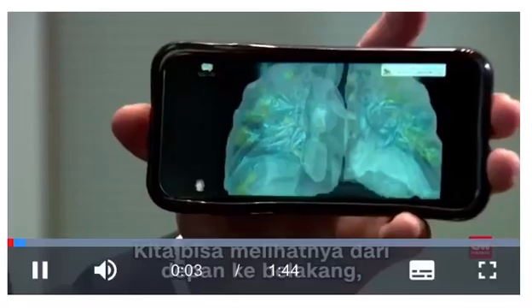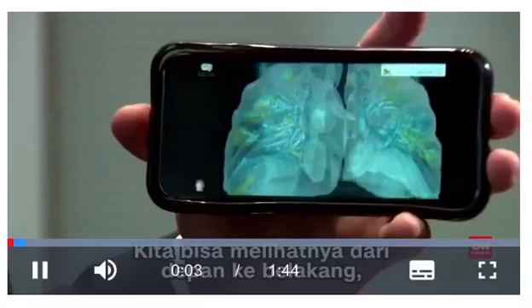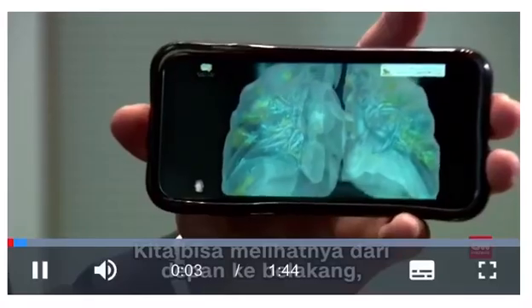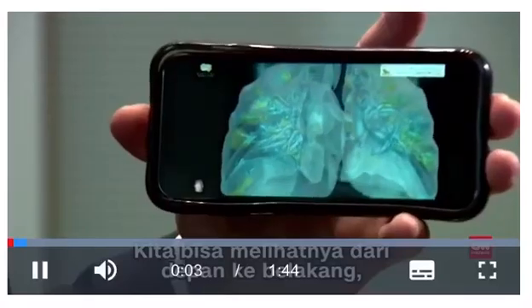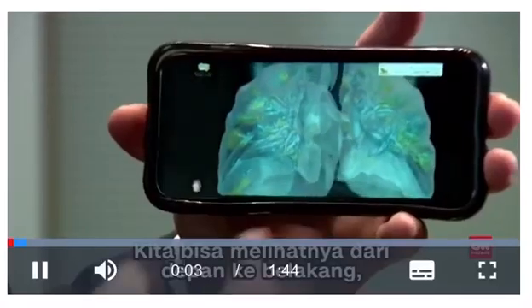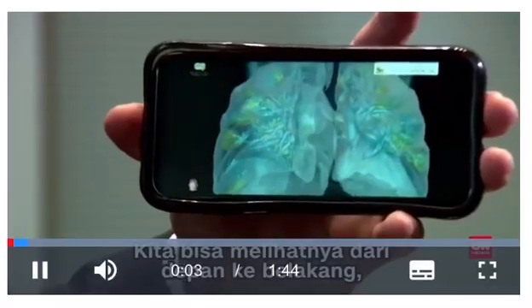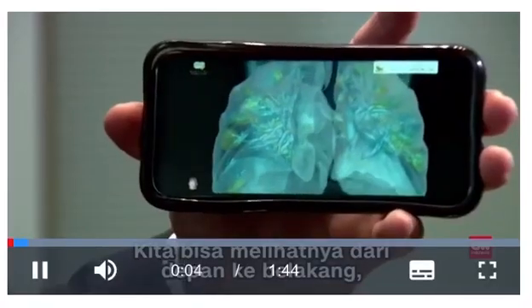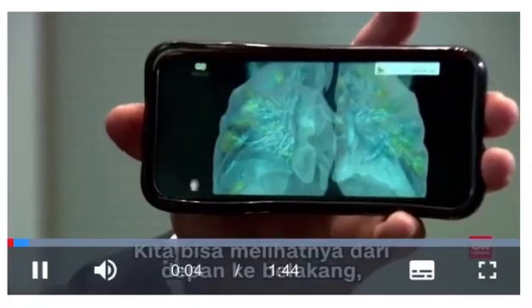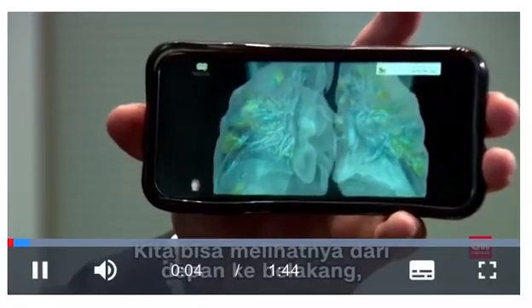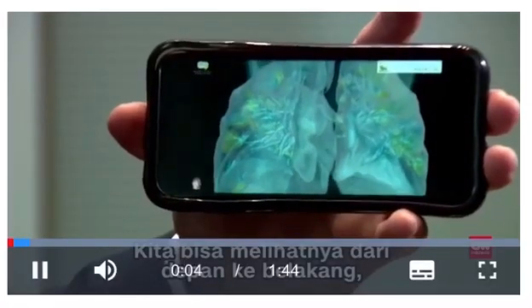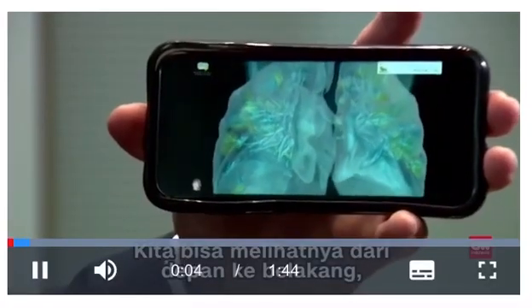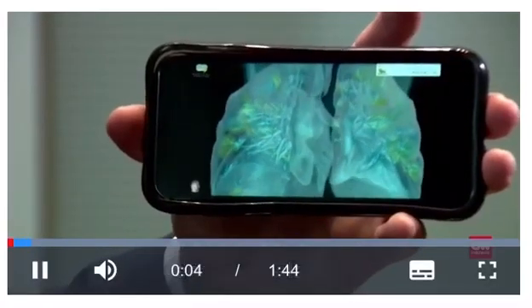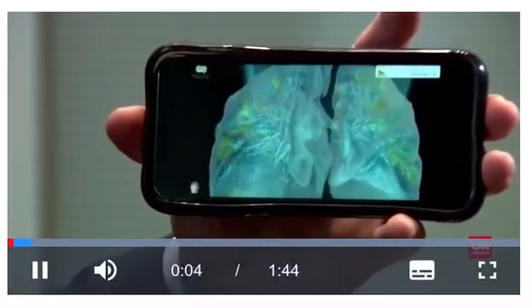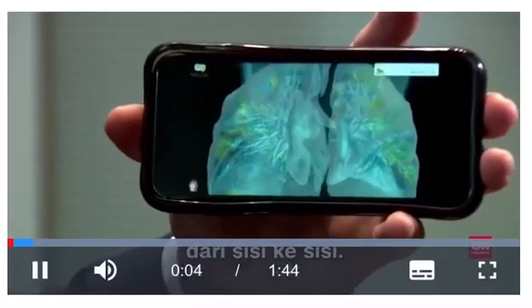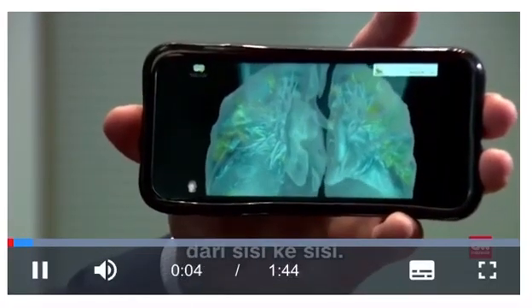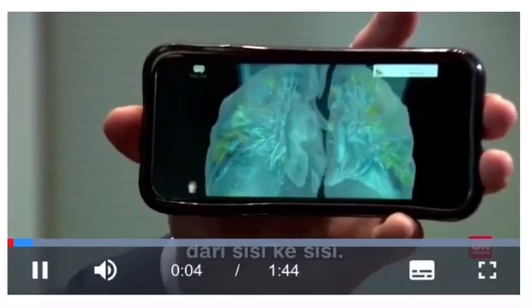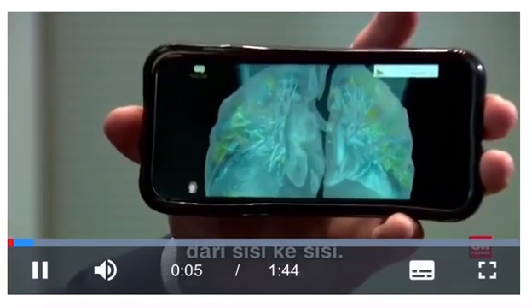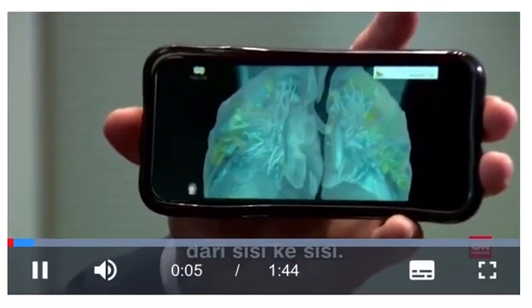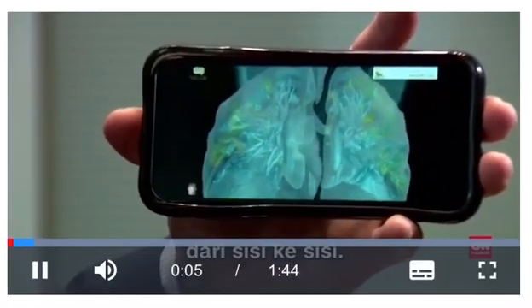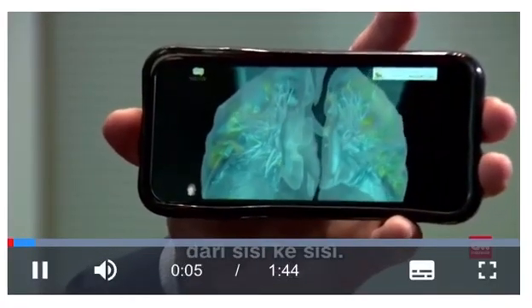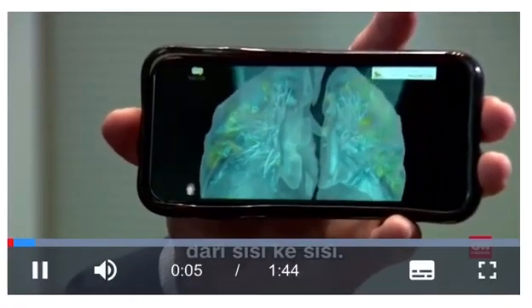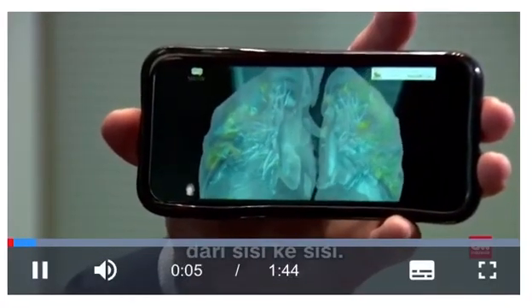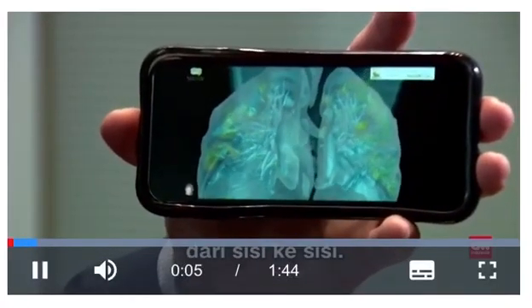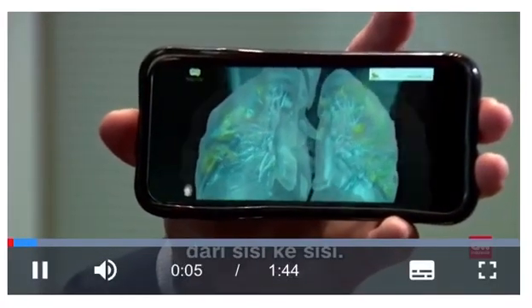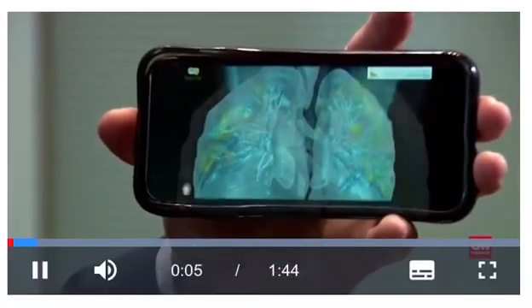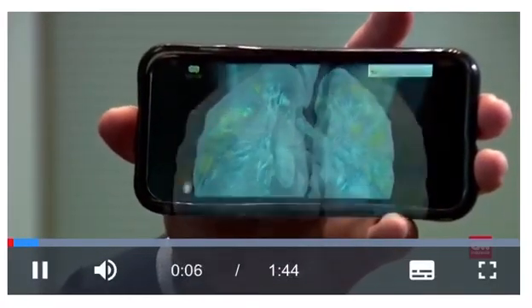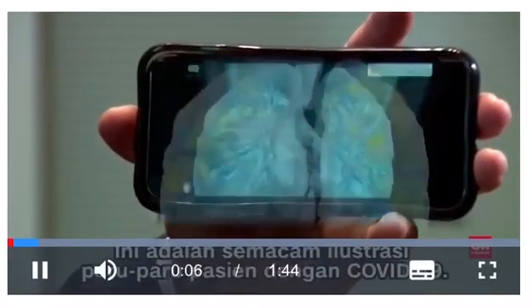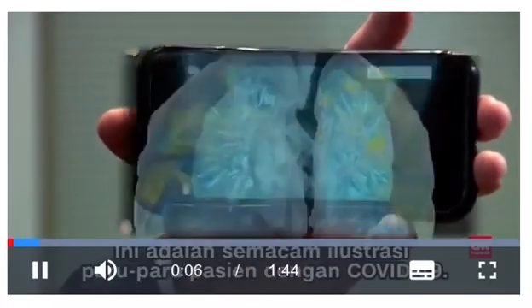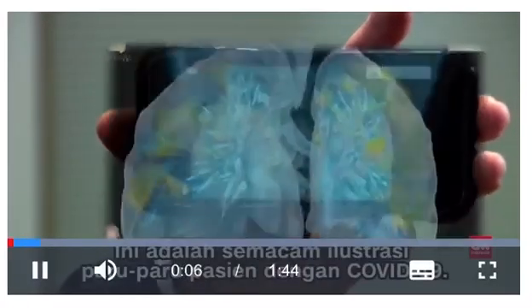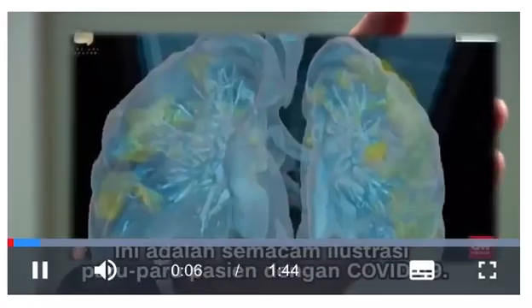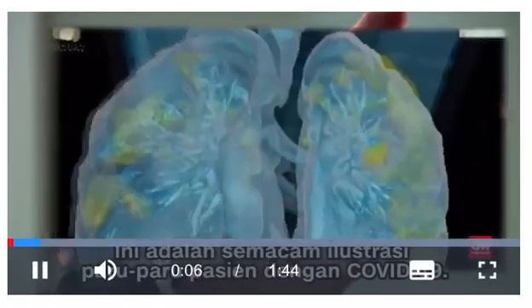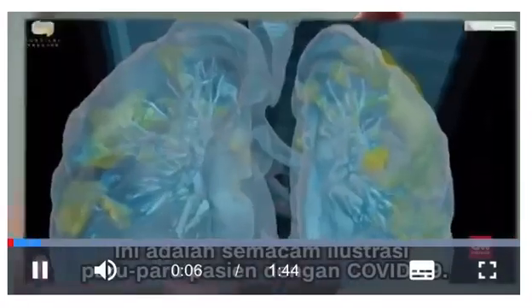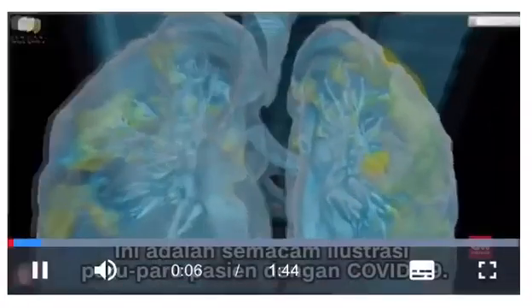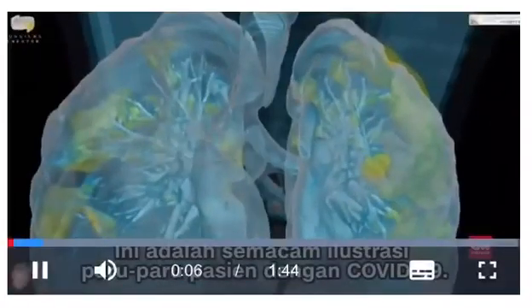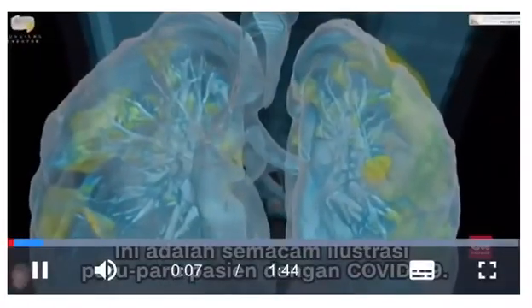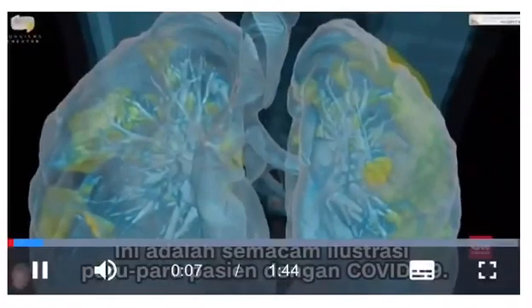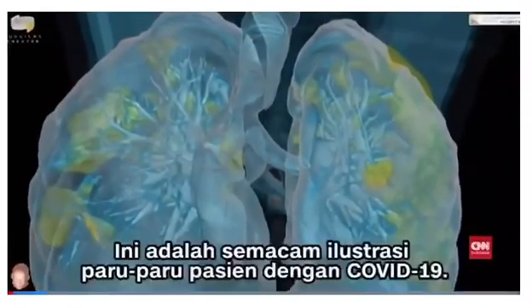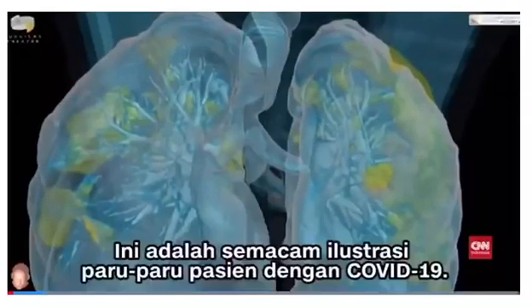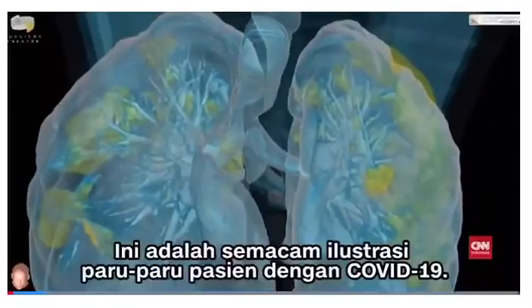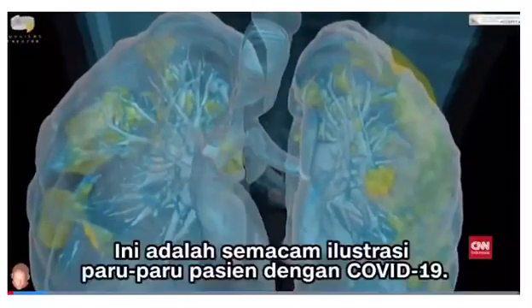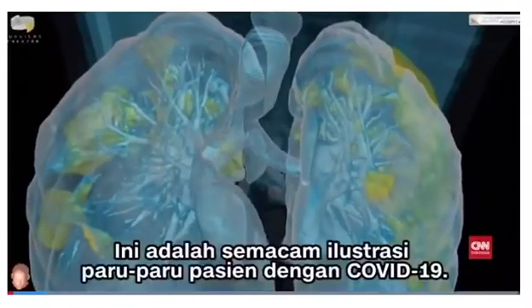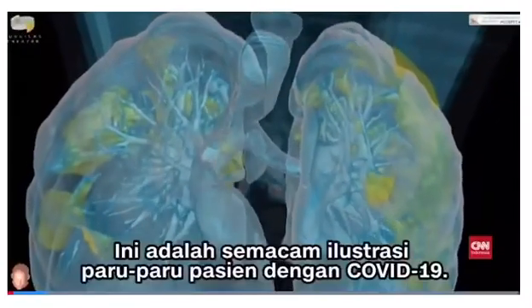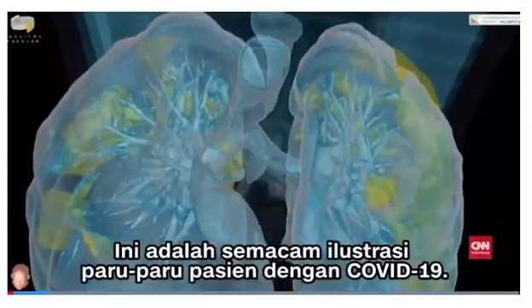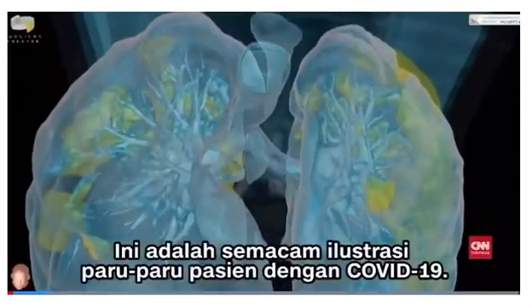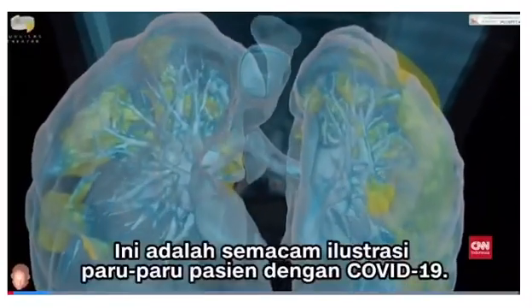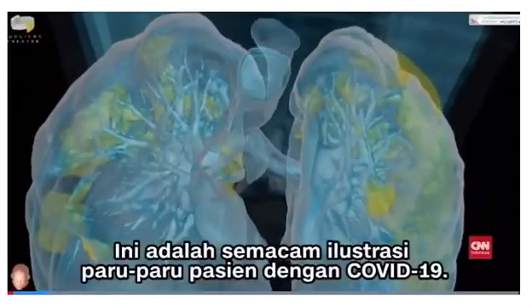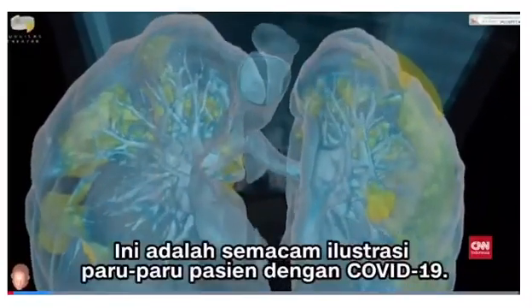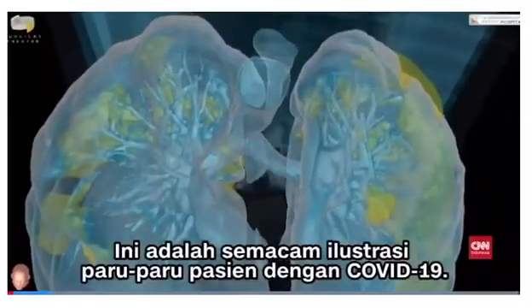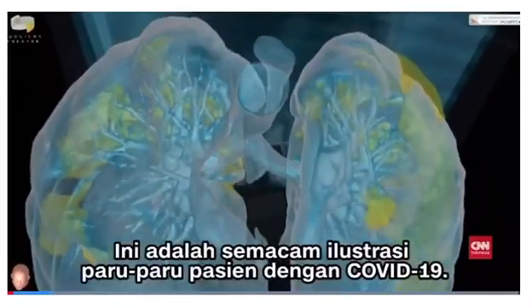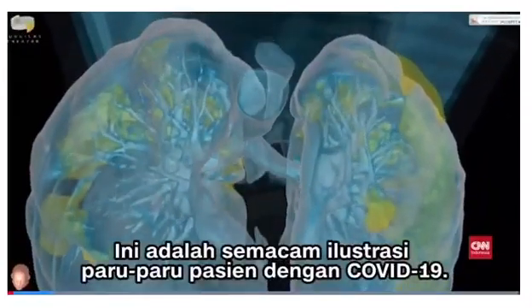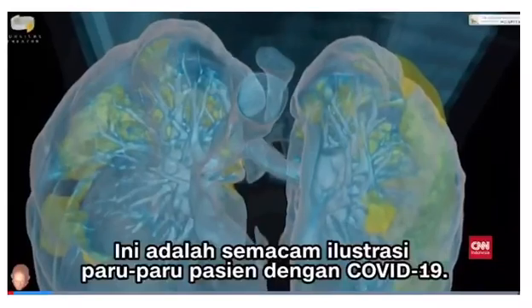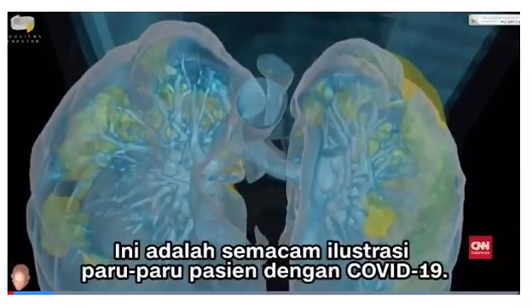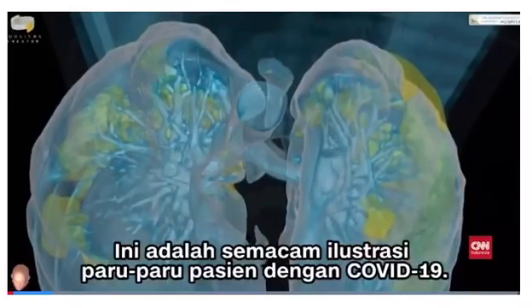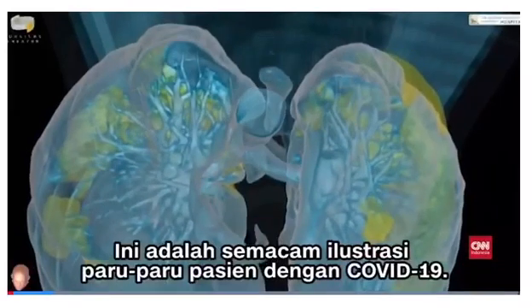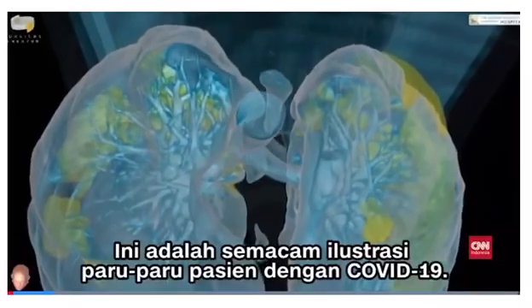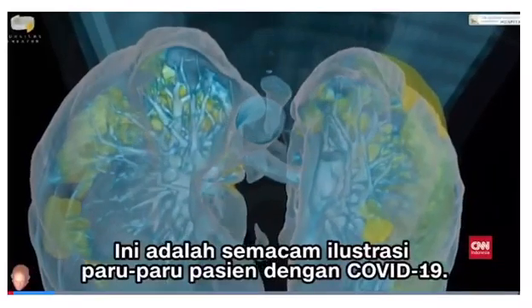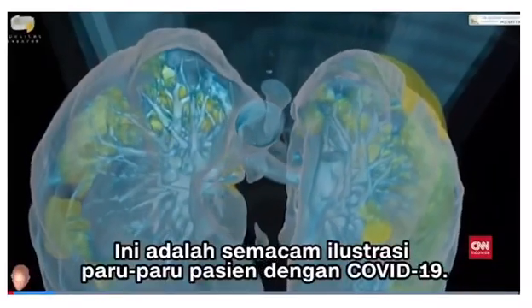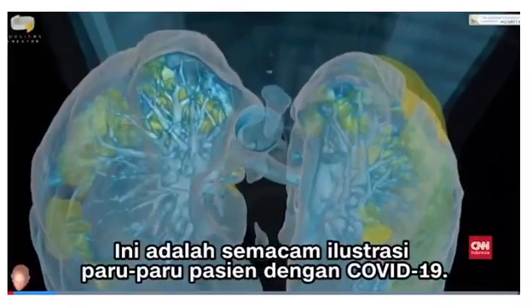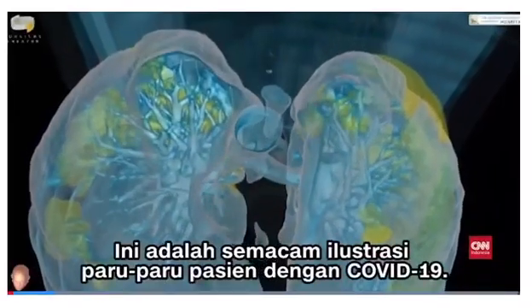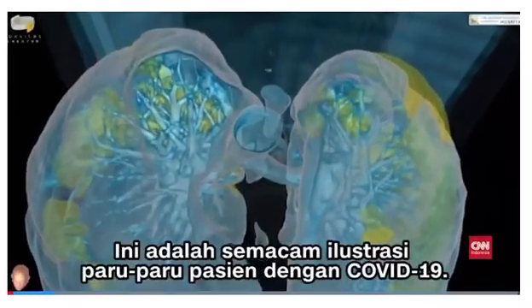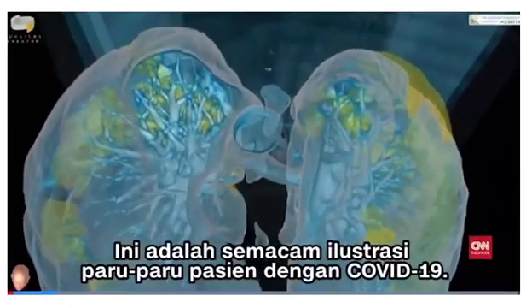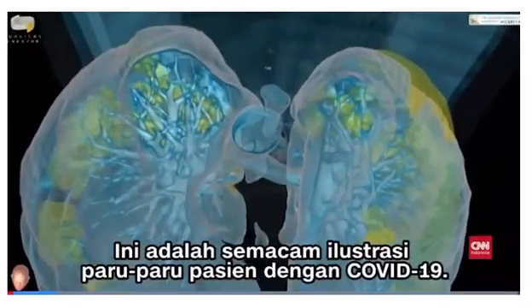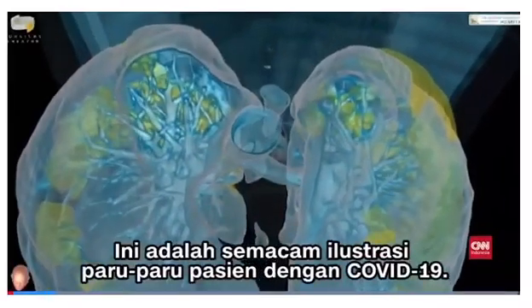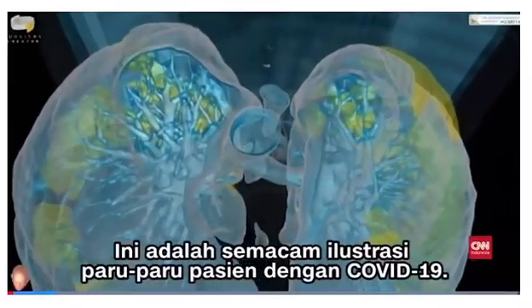See it front to back, side to side. It's a first-of-its-kind view inside the lungs of a patient with COVID-19.